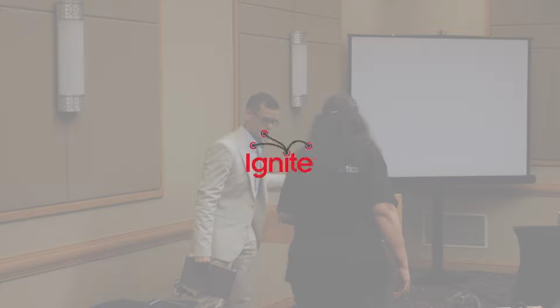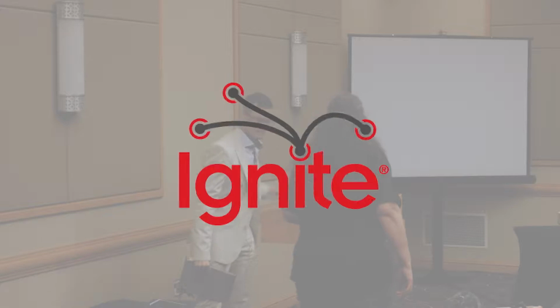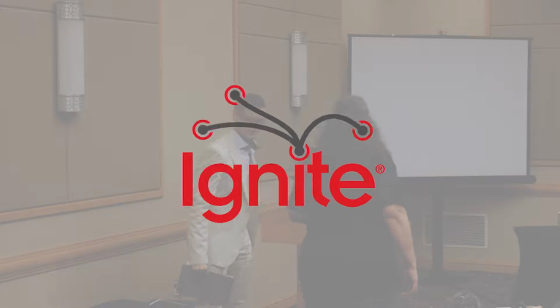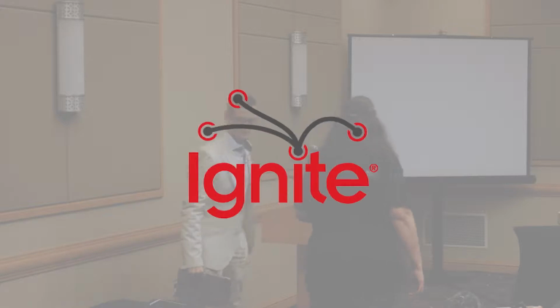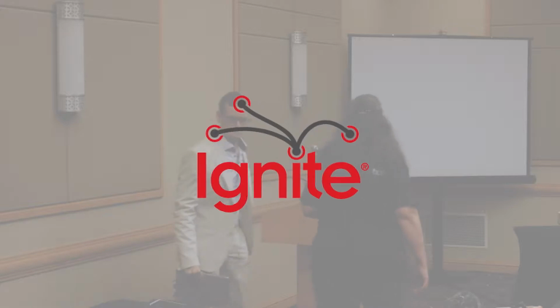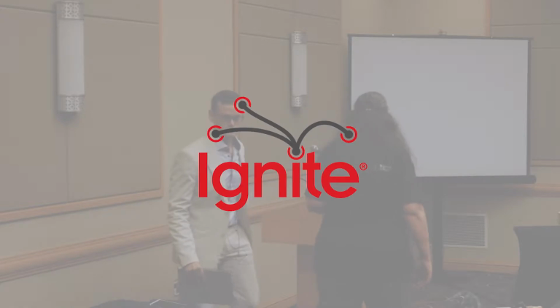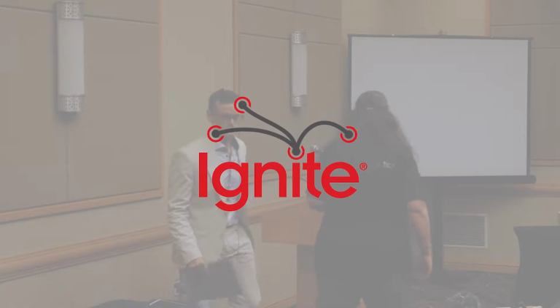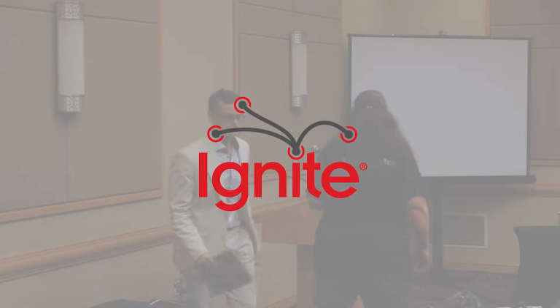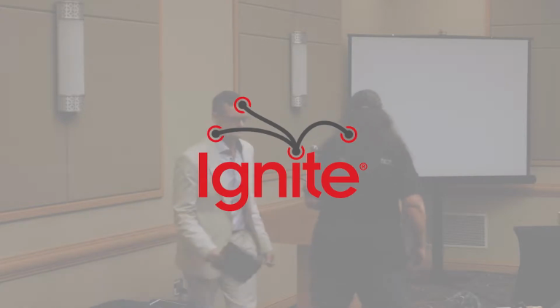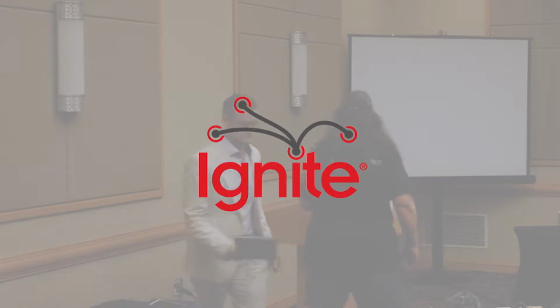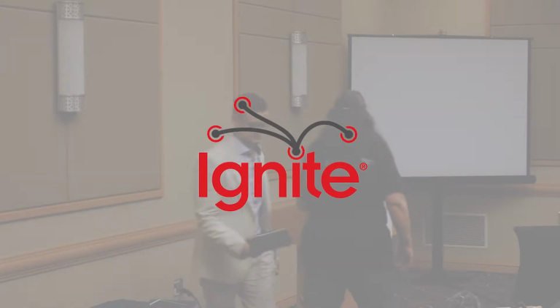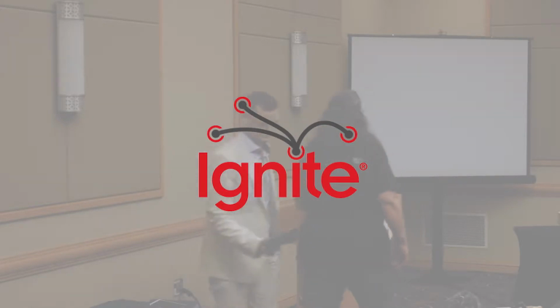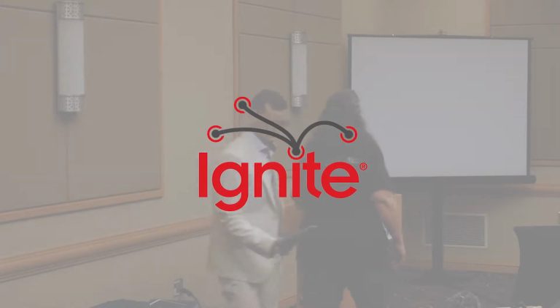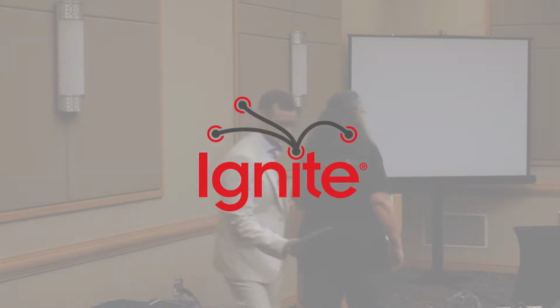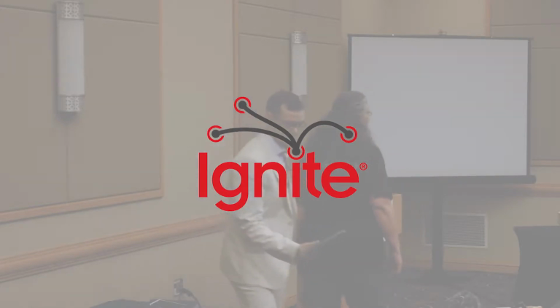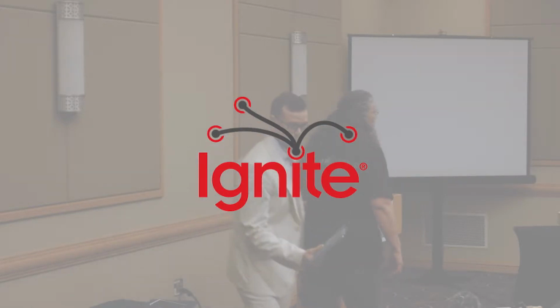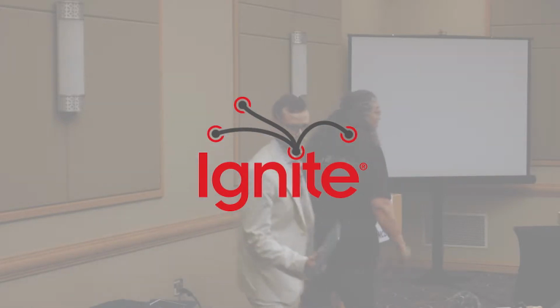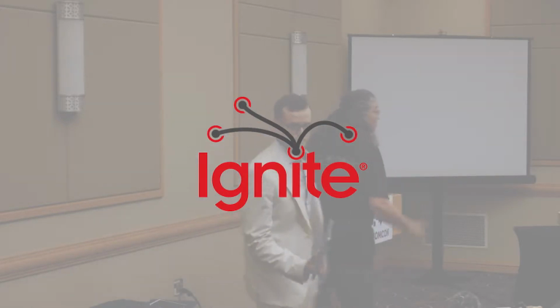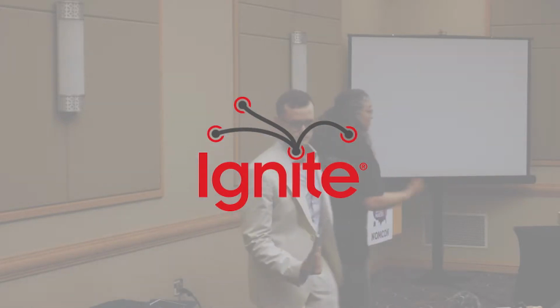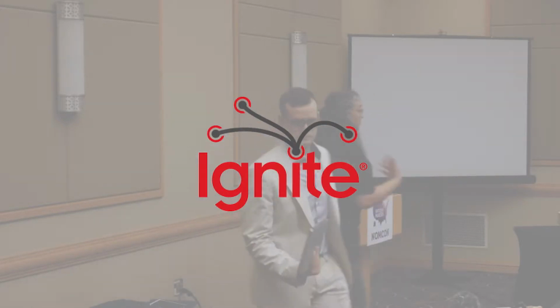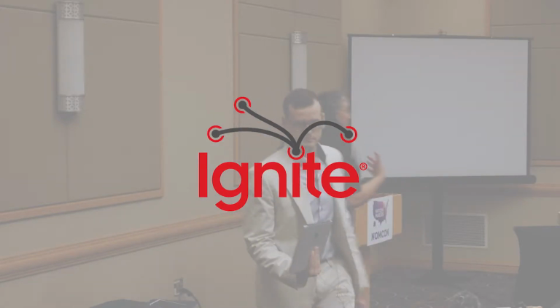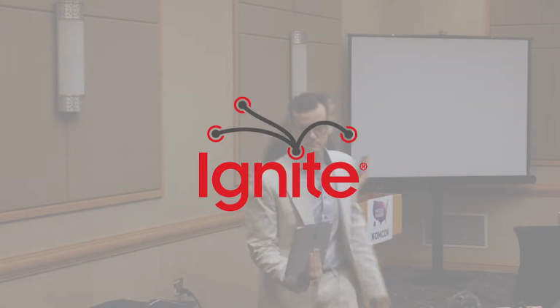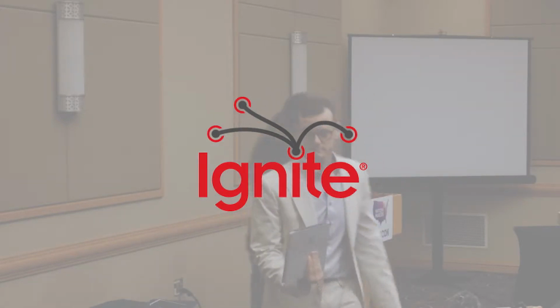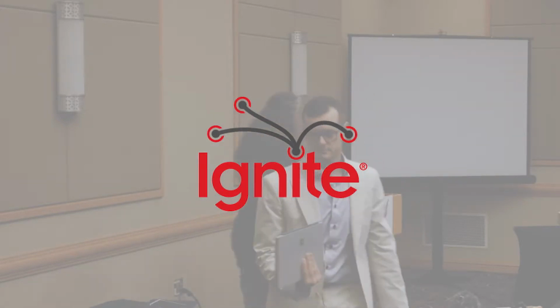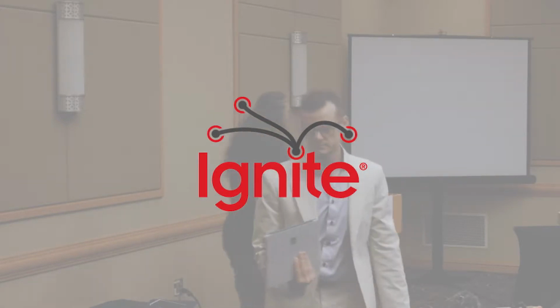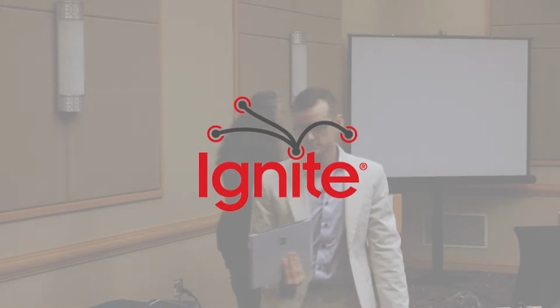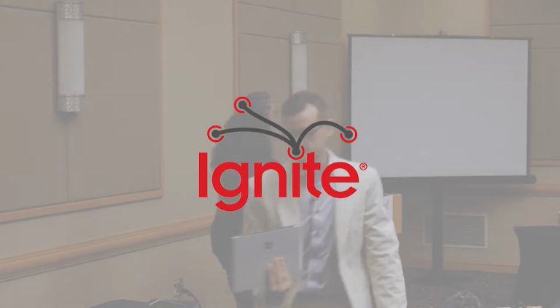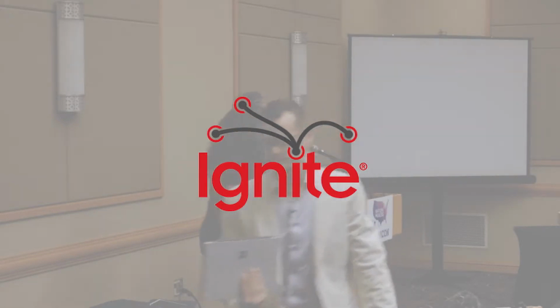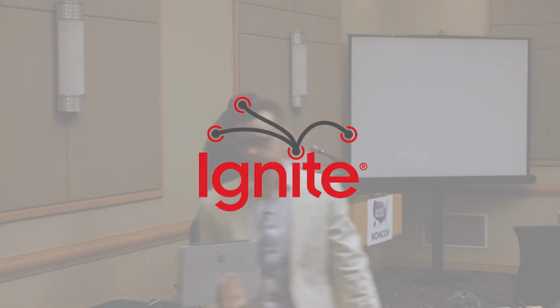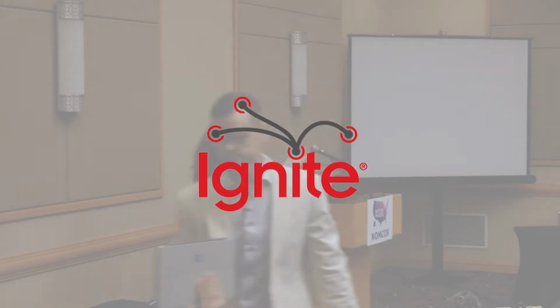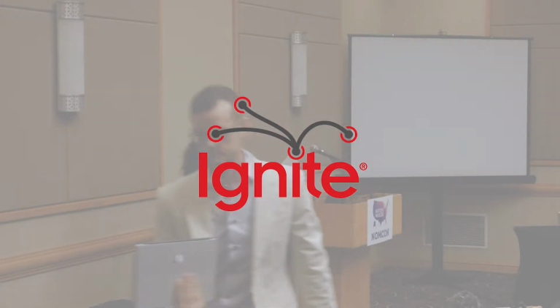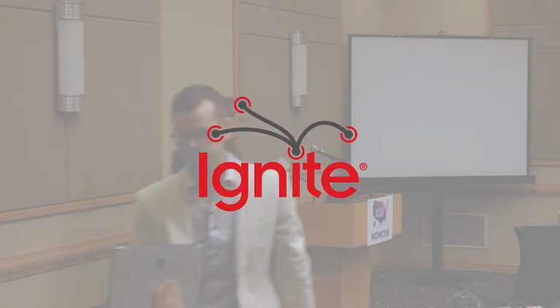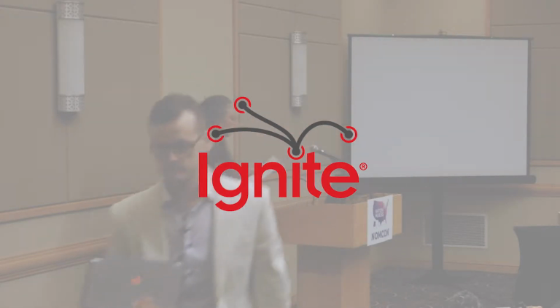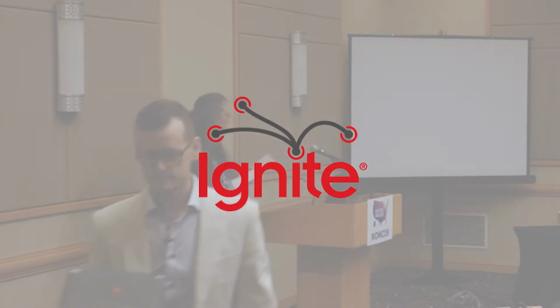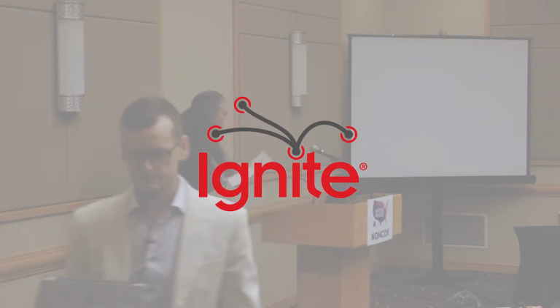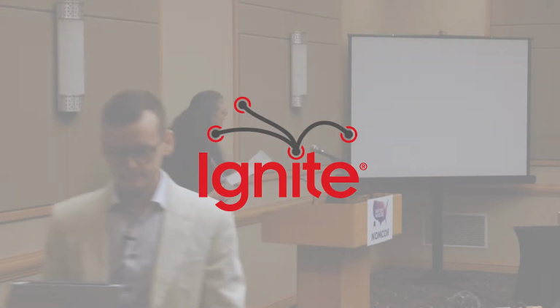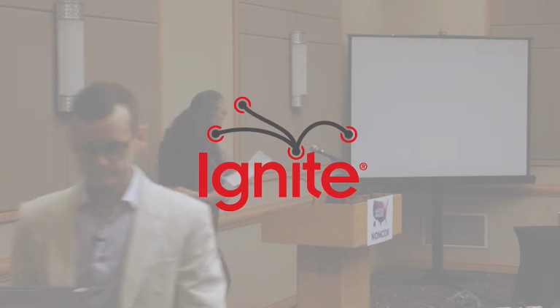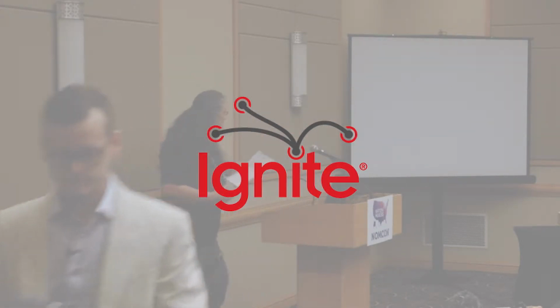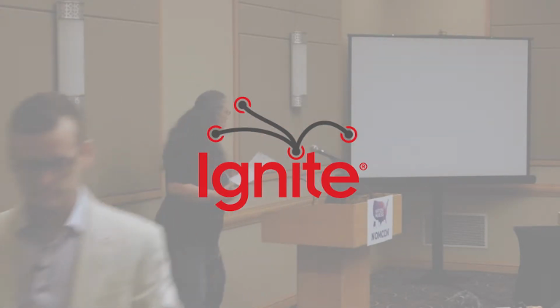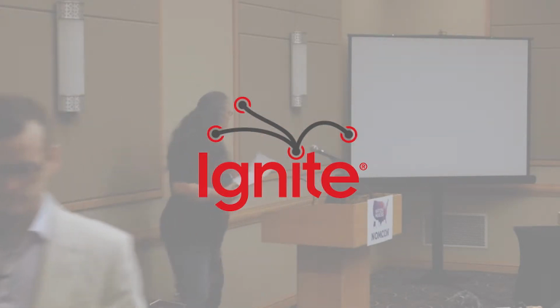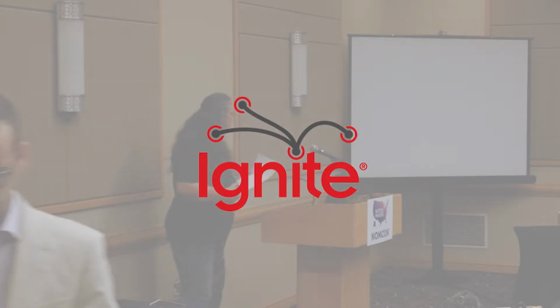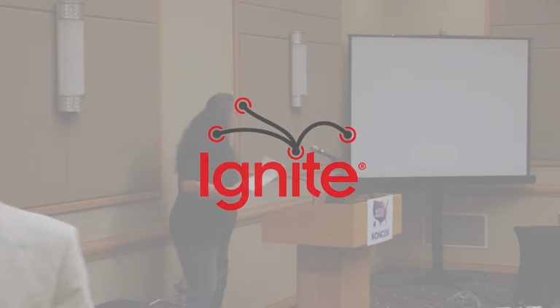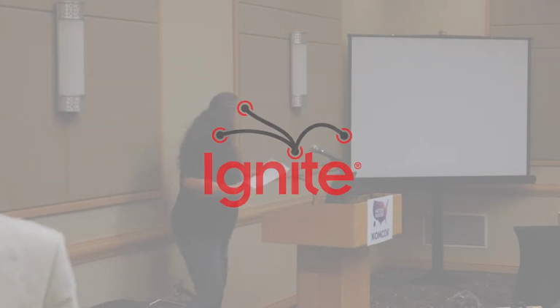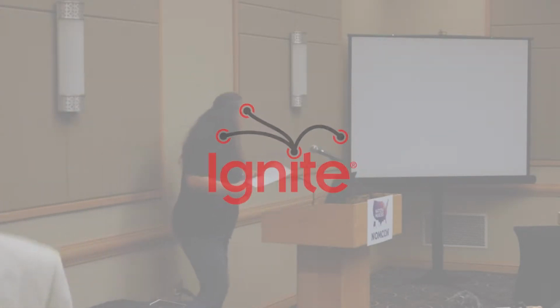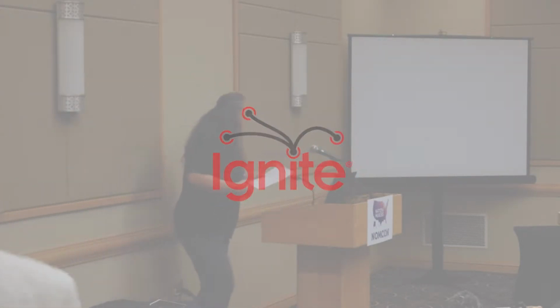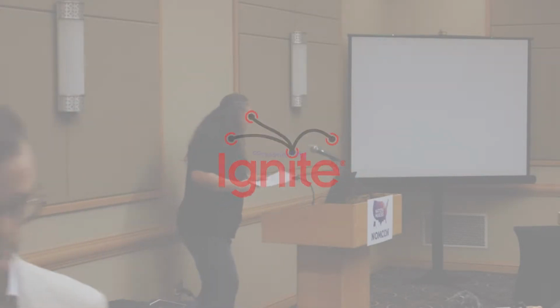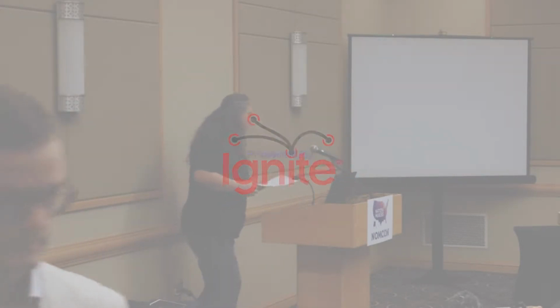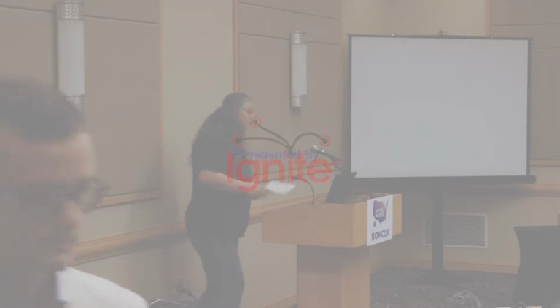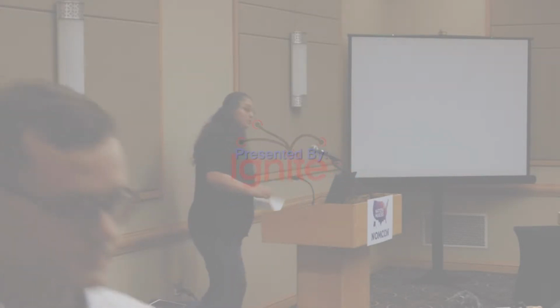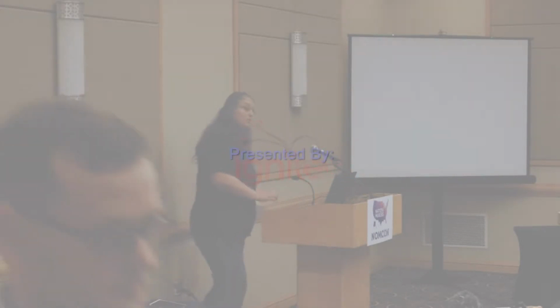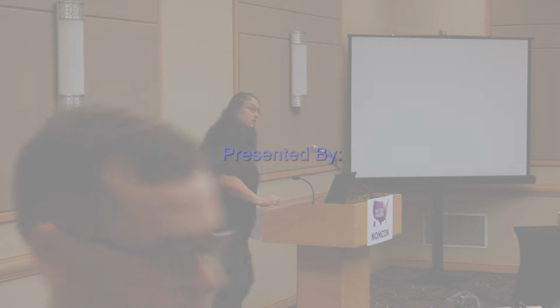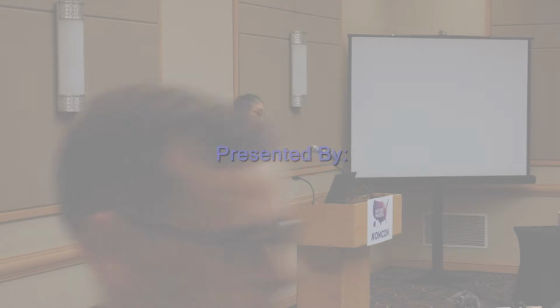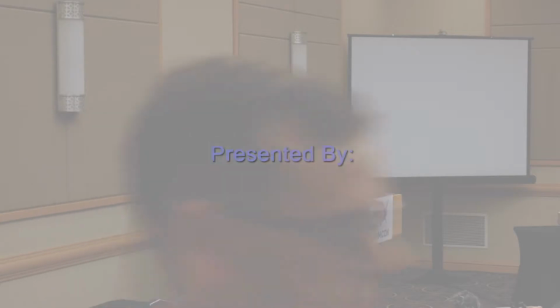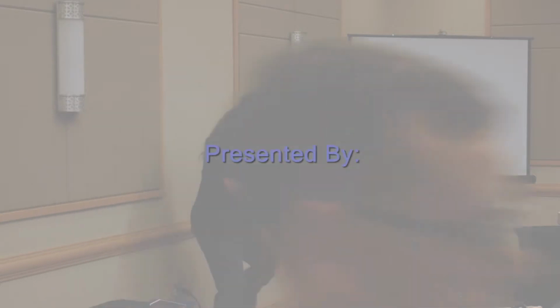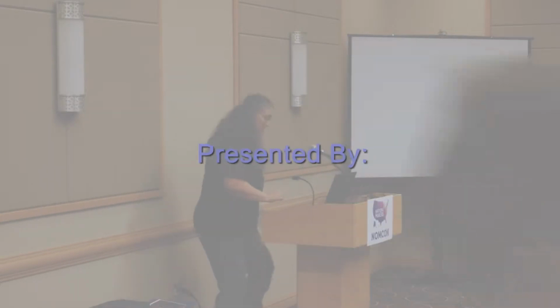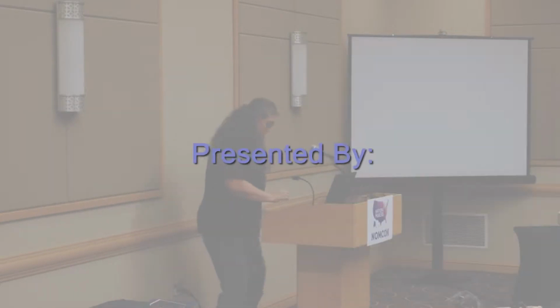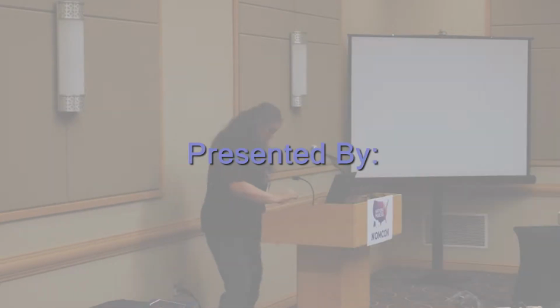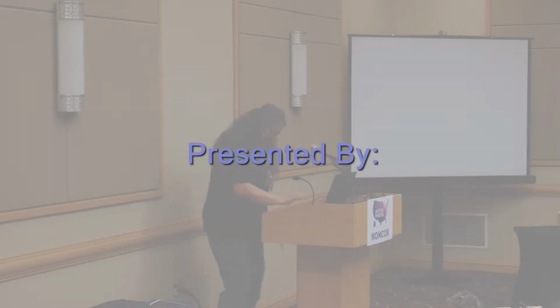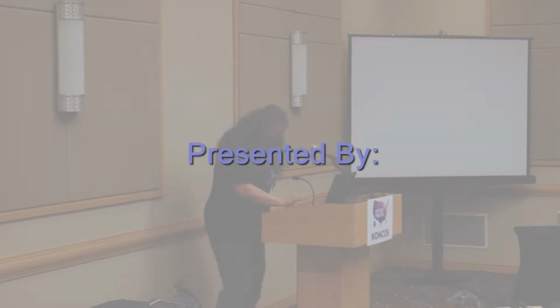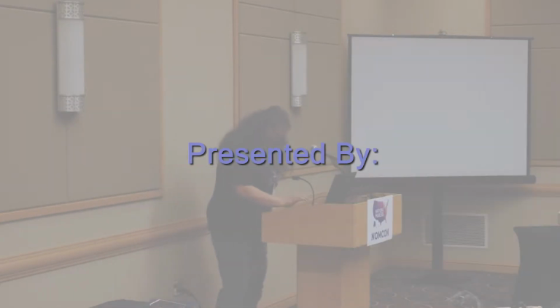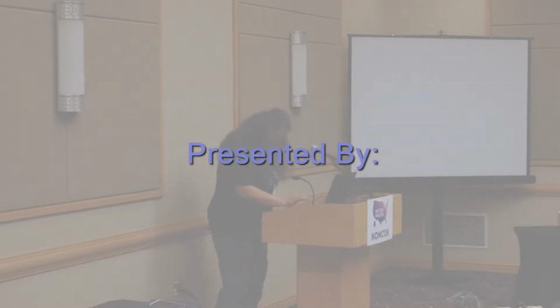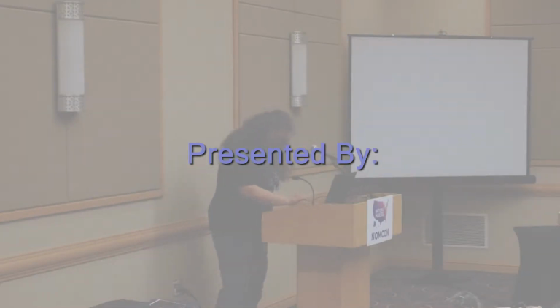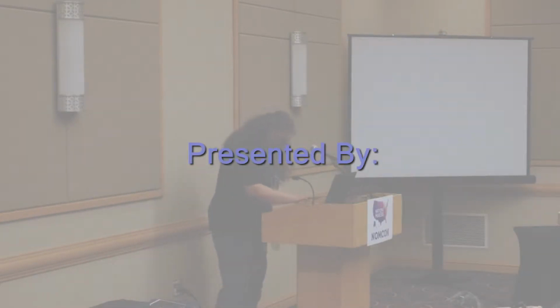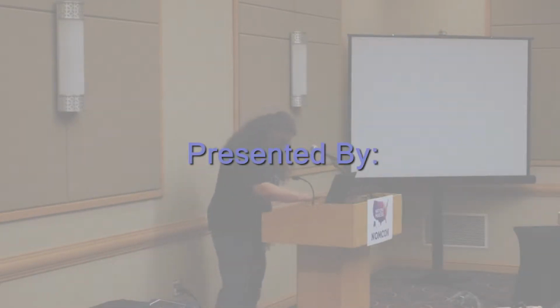Up next to talk about one way that we can add value is Ryan McDermott, who's going to talk about the empowering nature of public art.